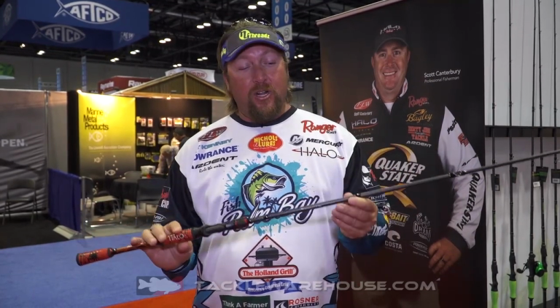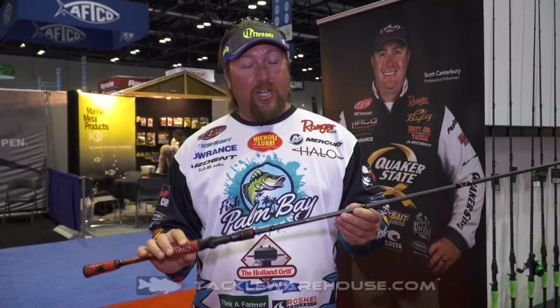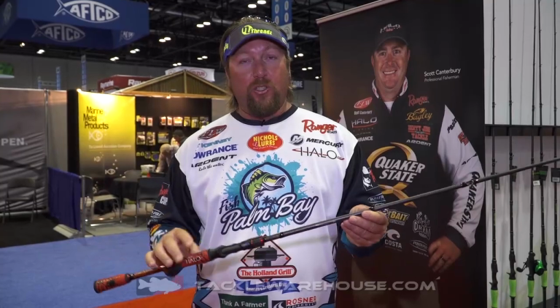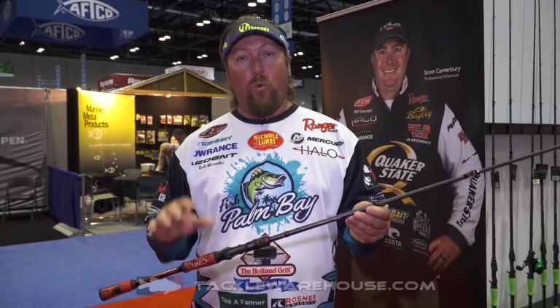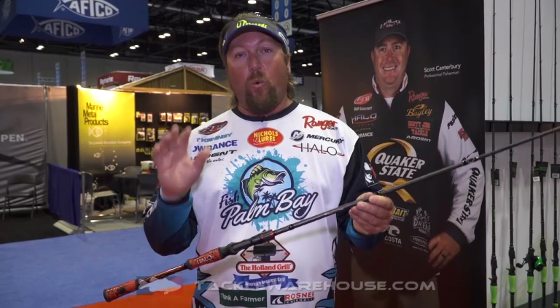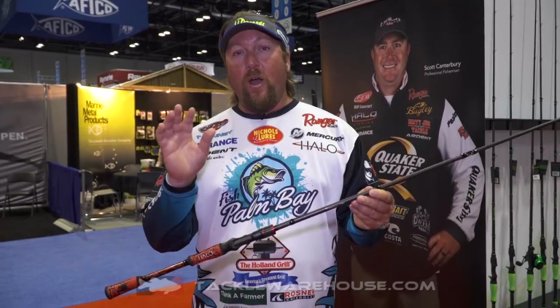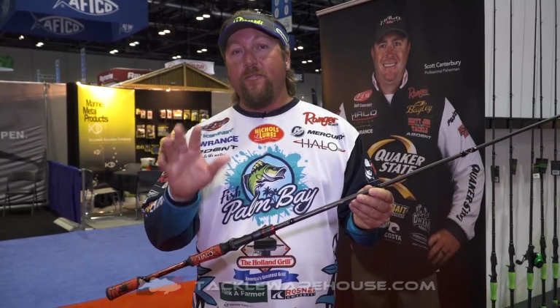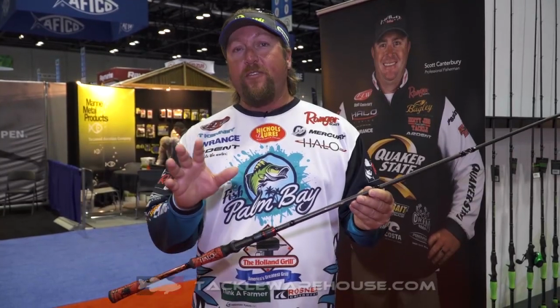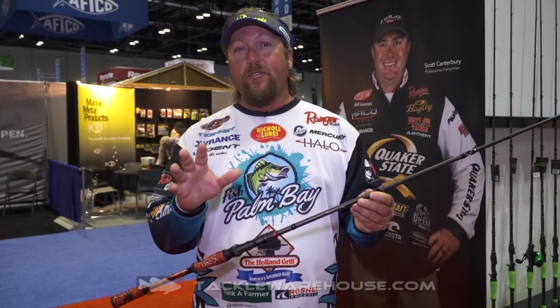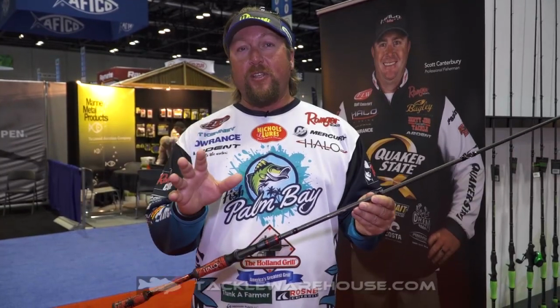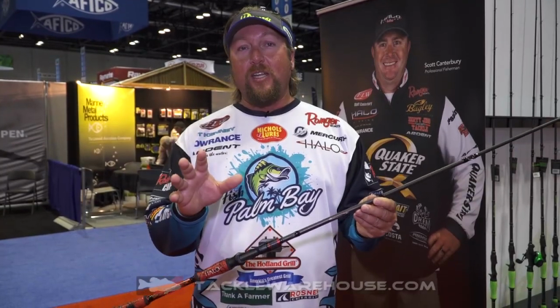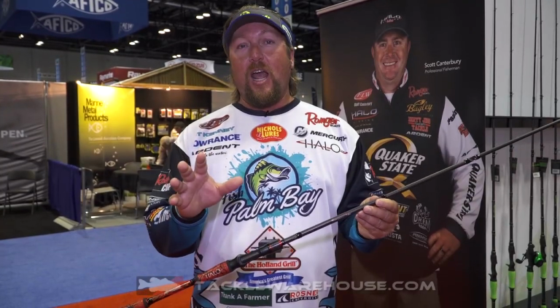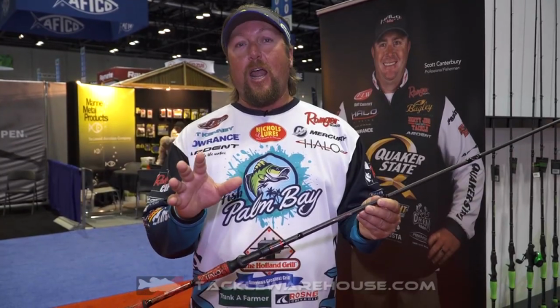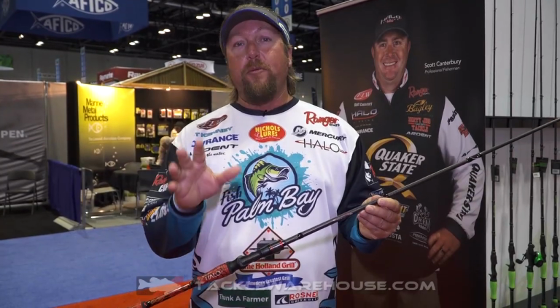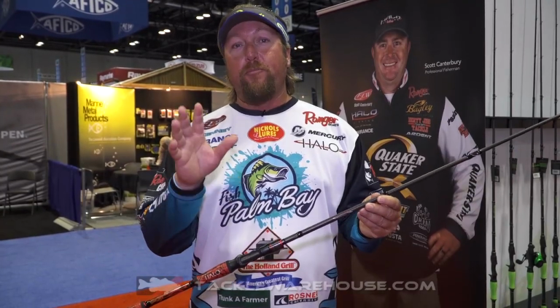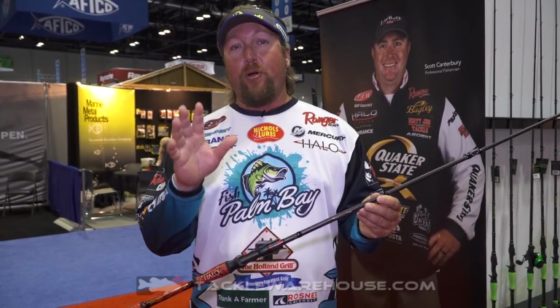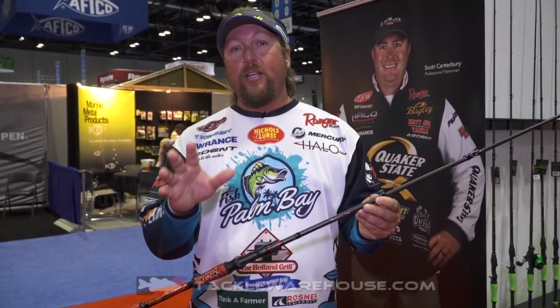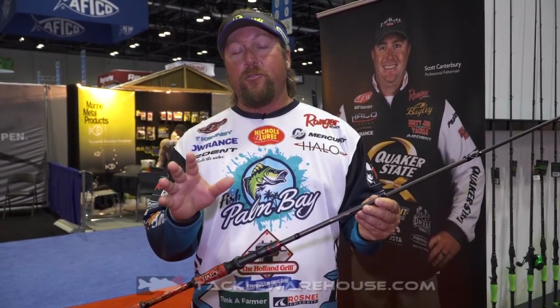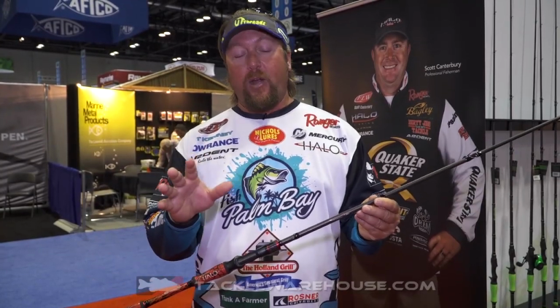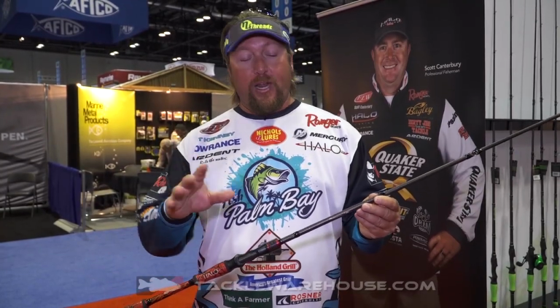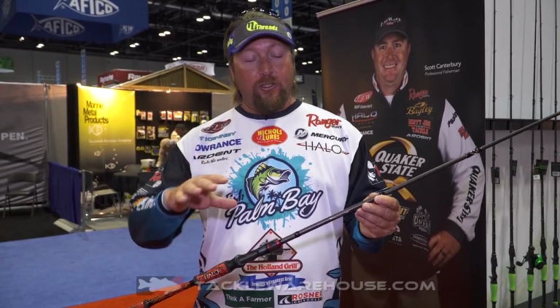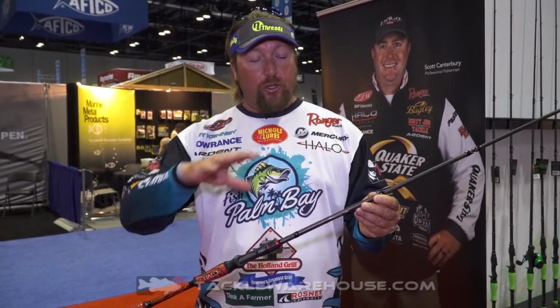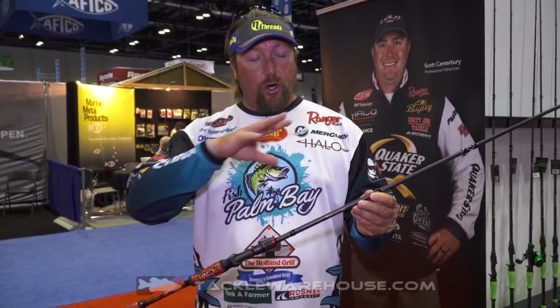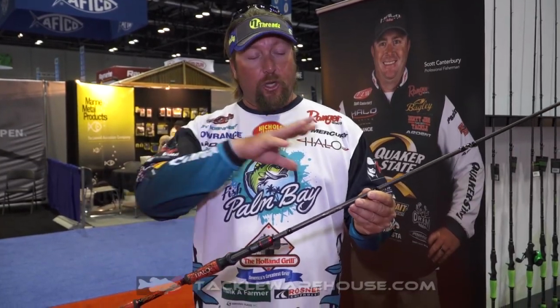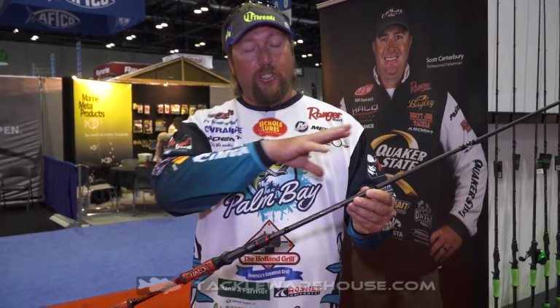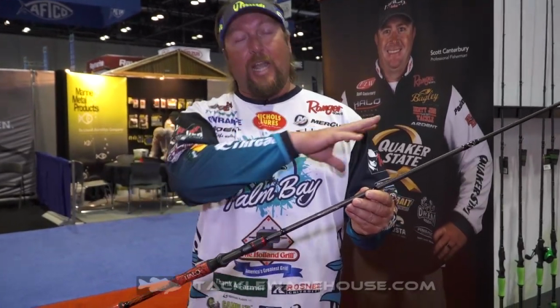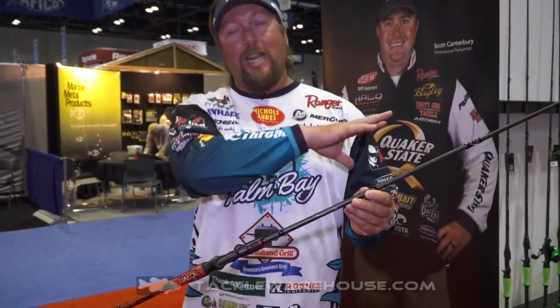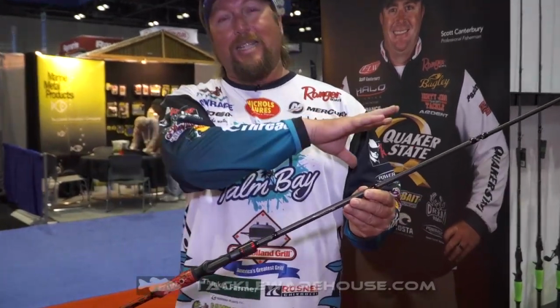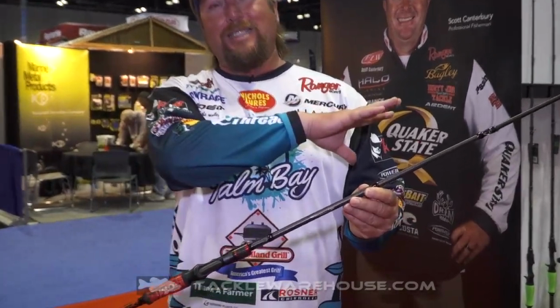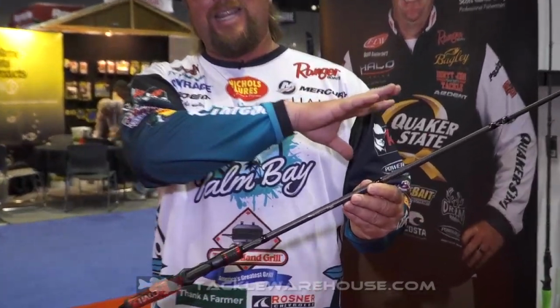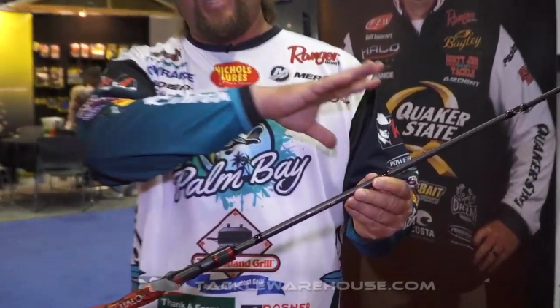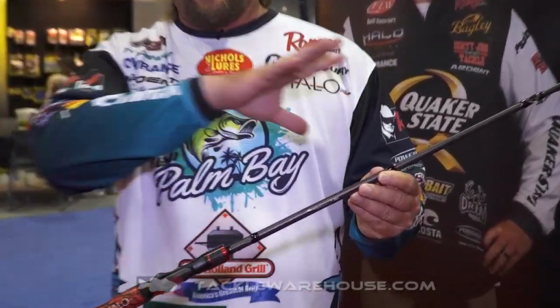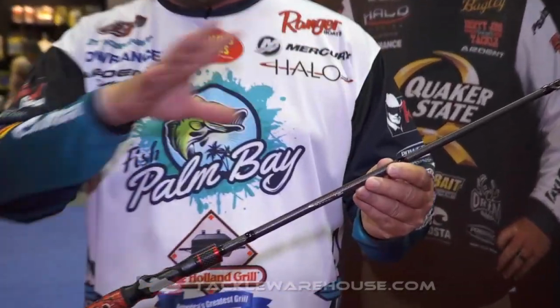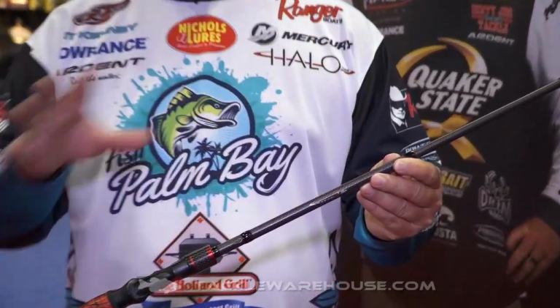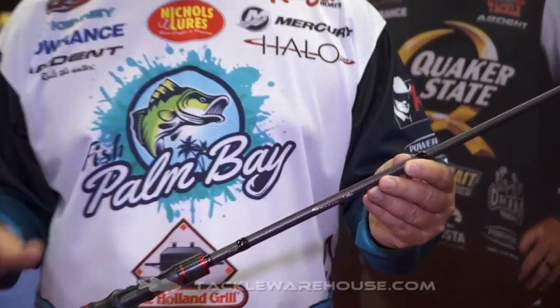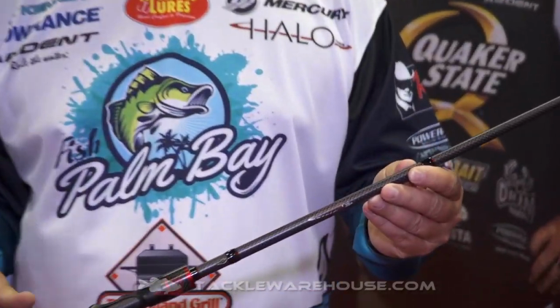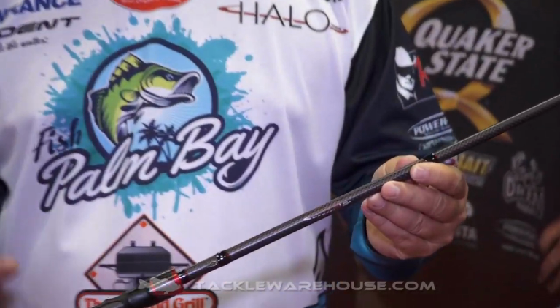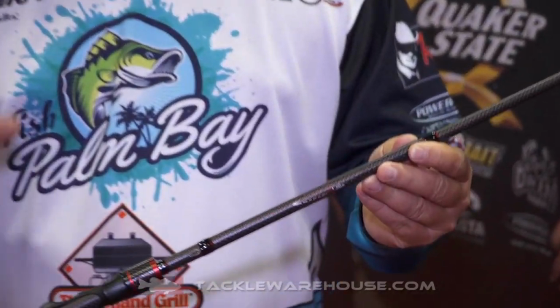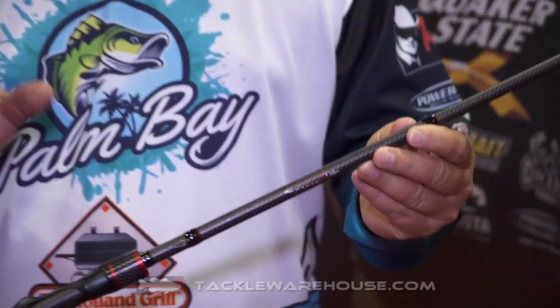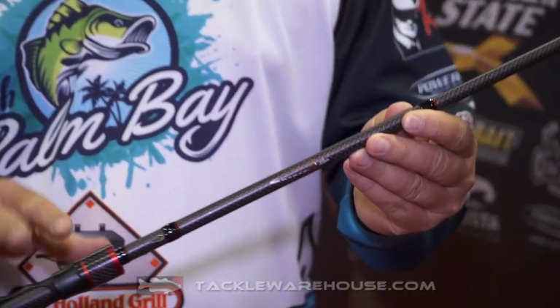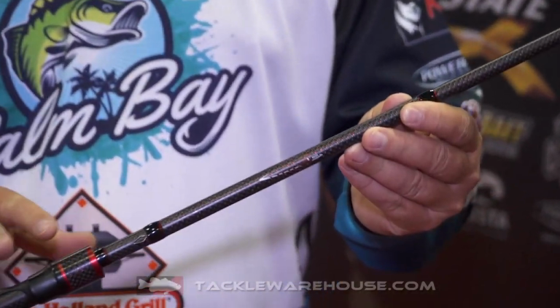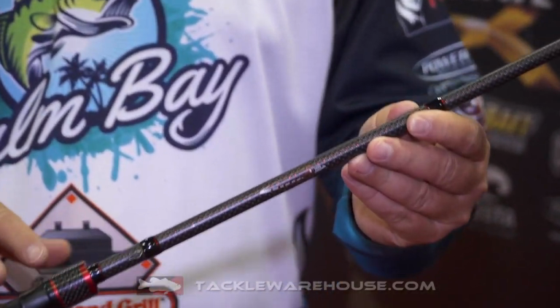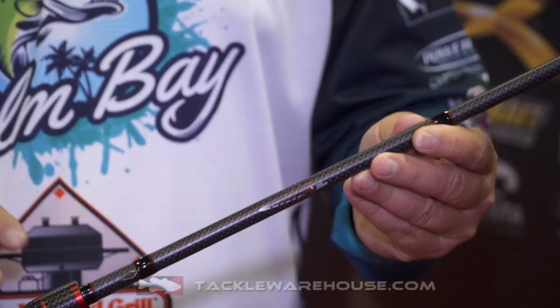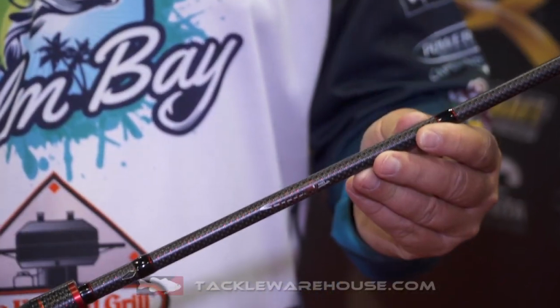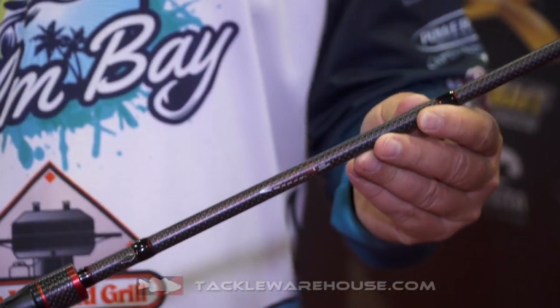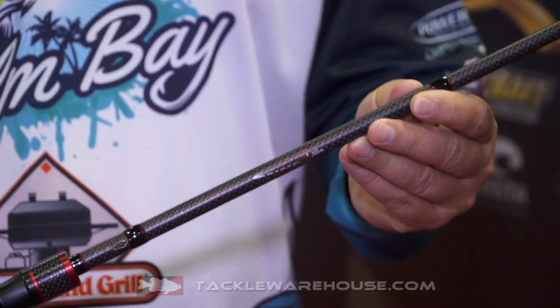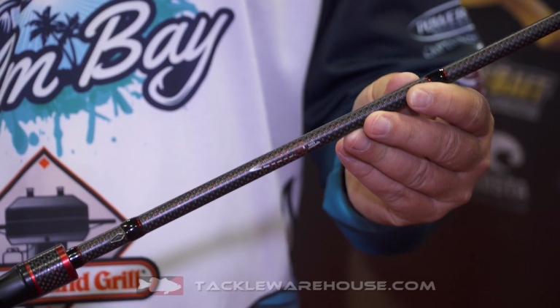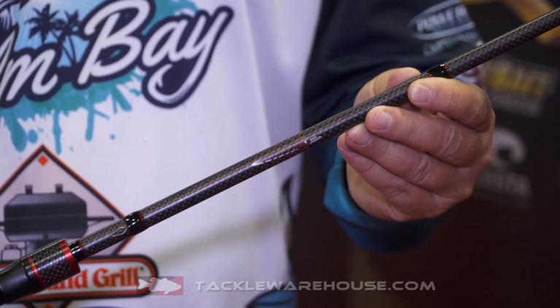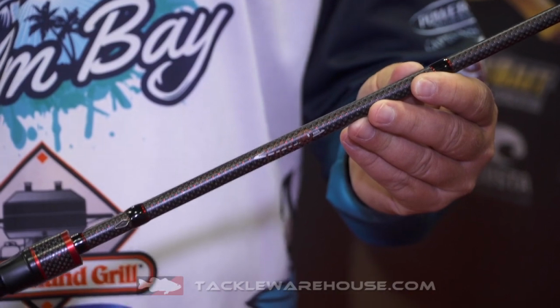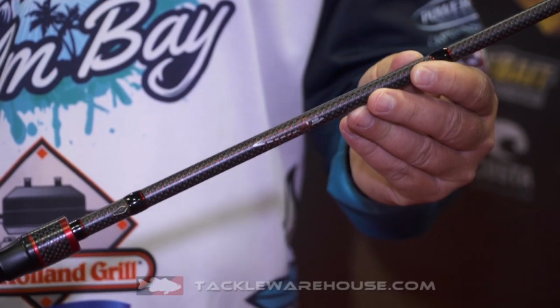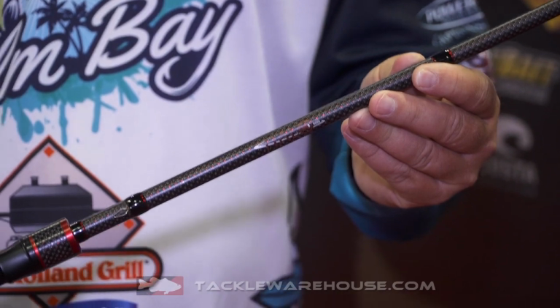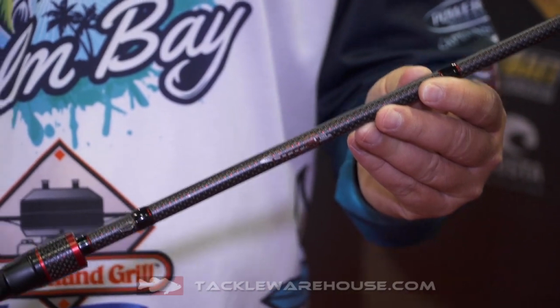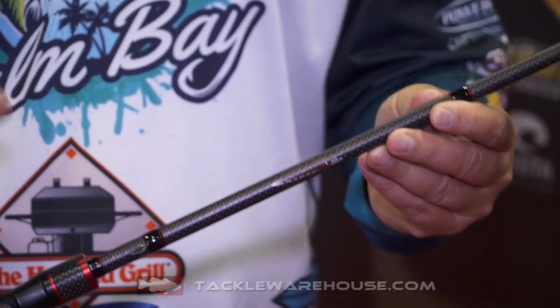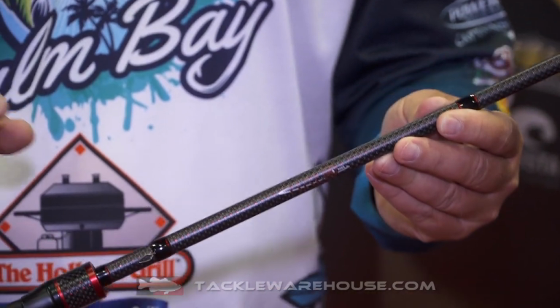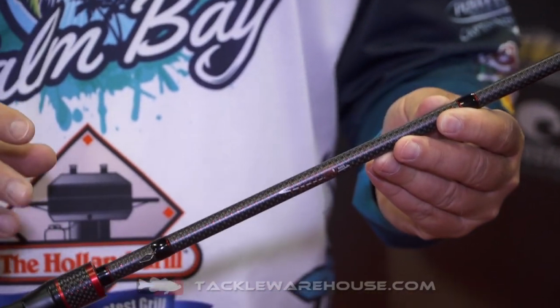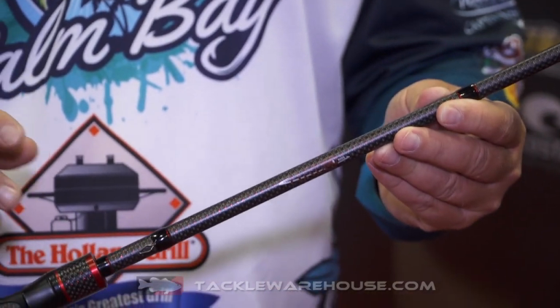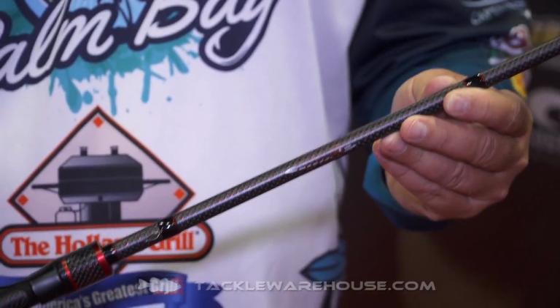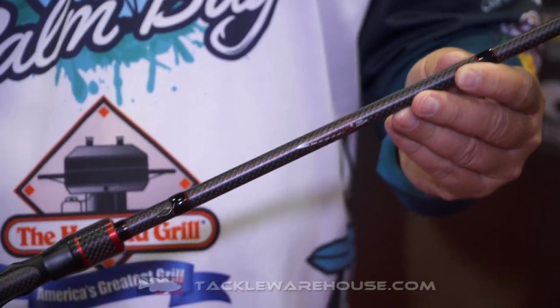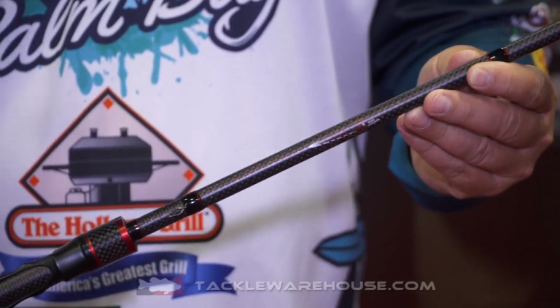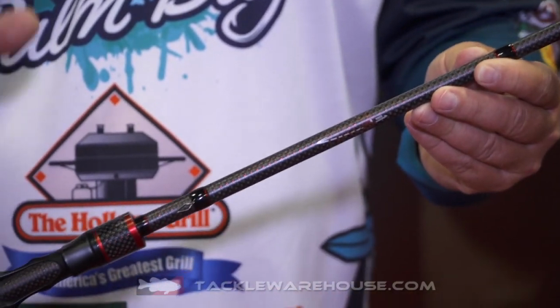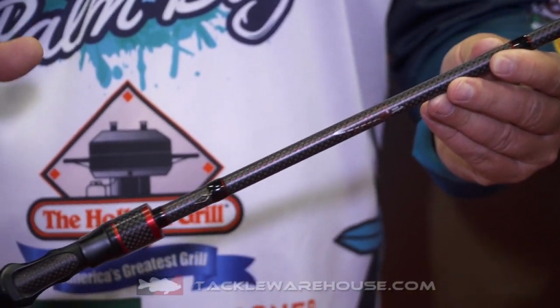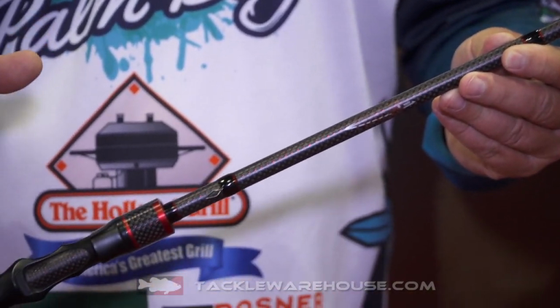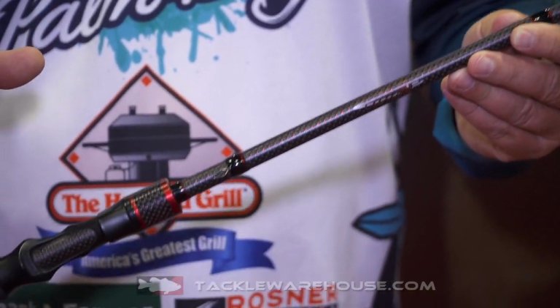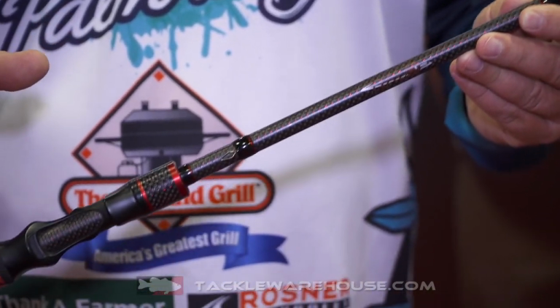It's in the $159 price range. There is an entire range of rods from 6'10" to 7'11".